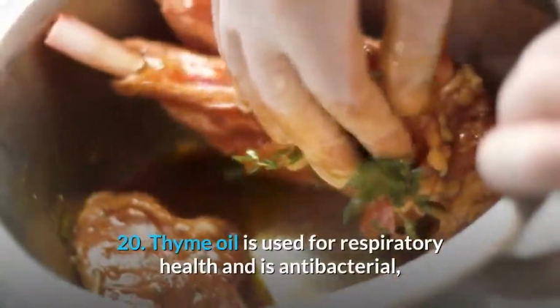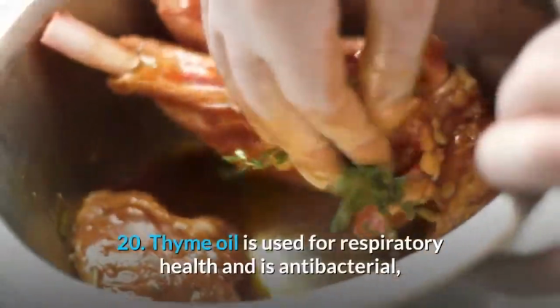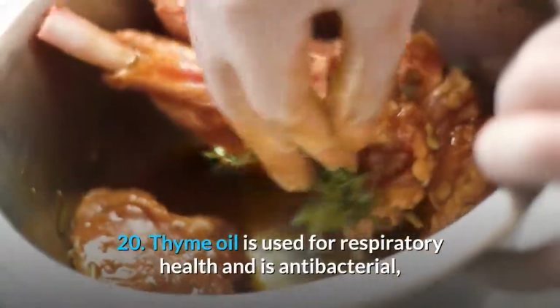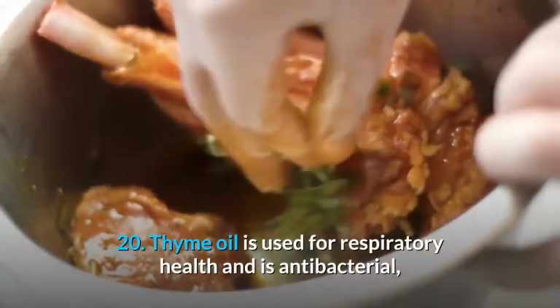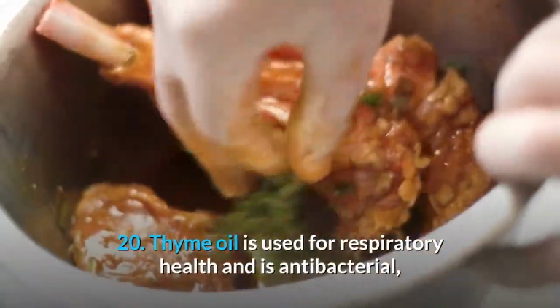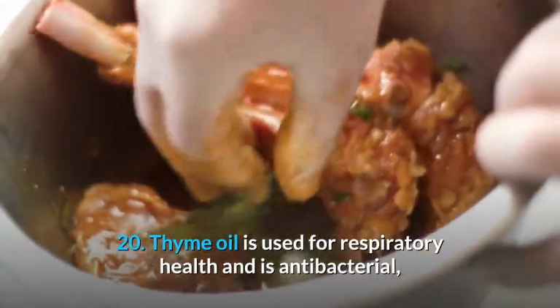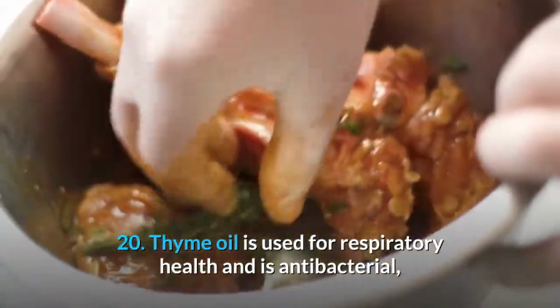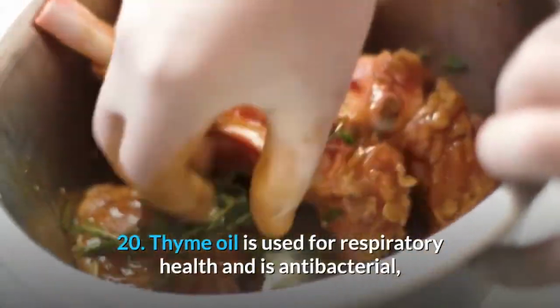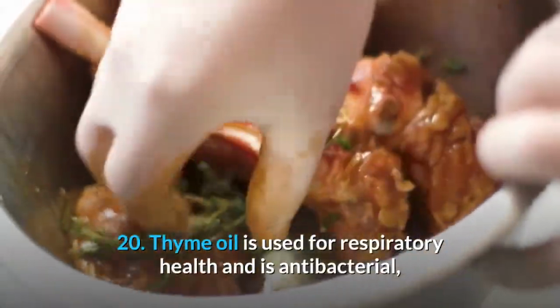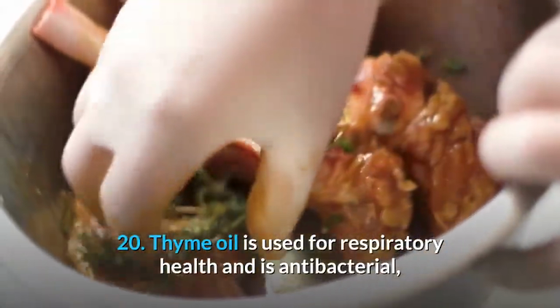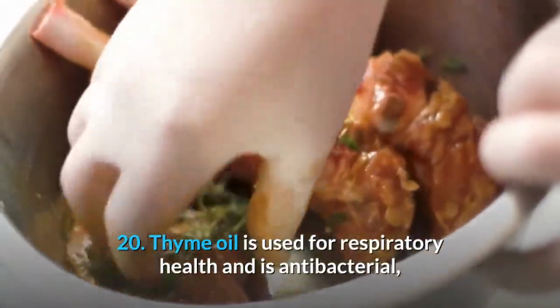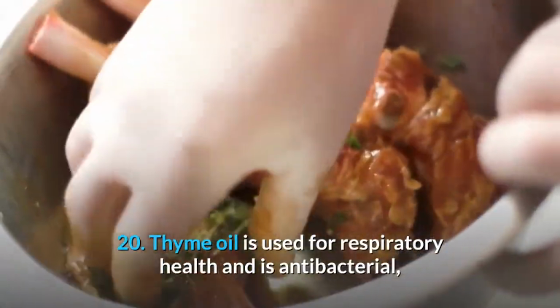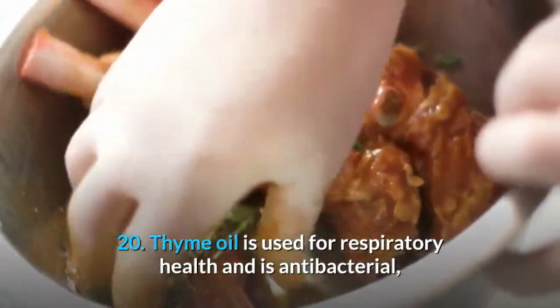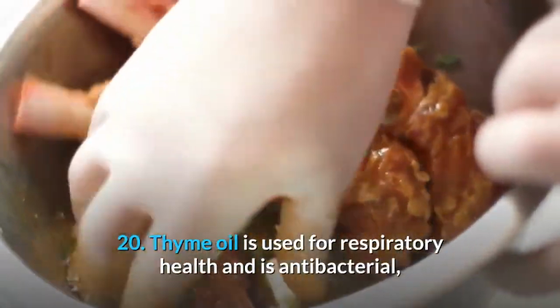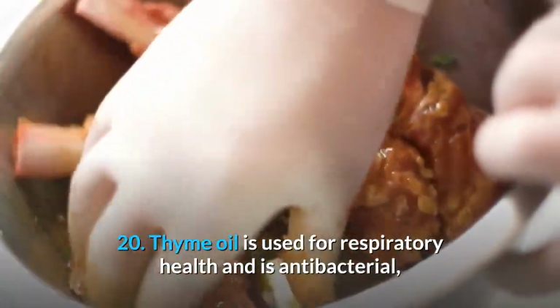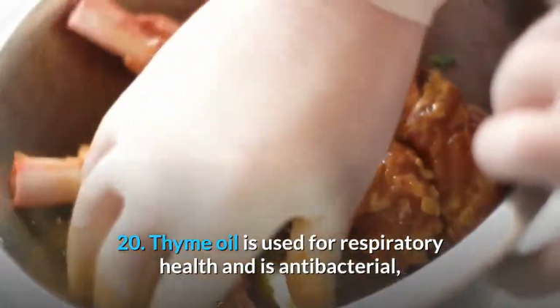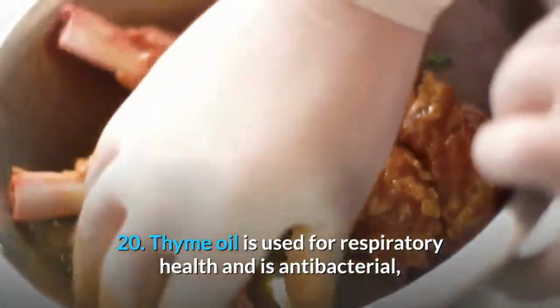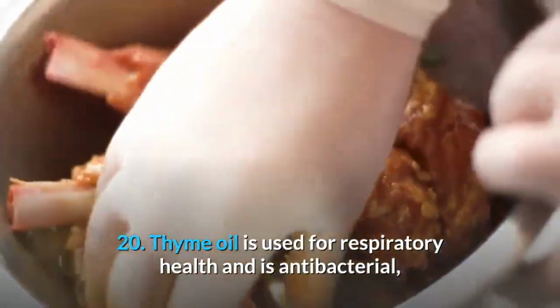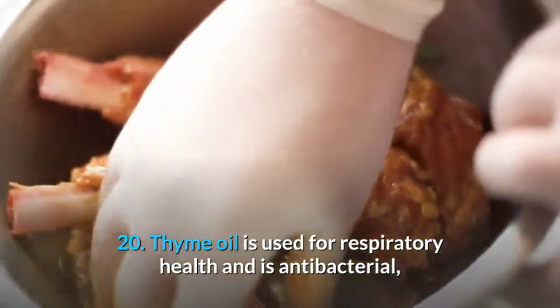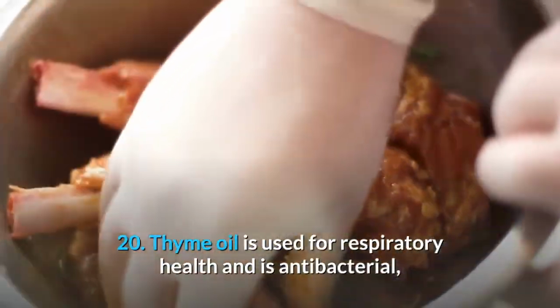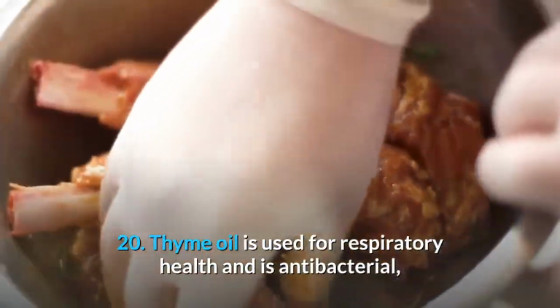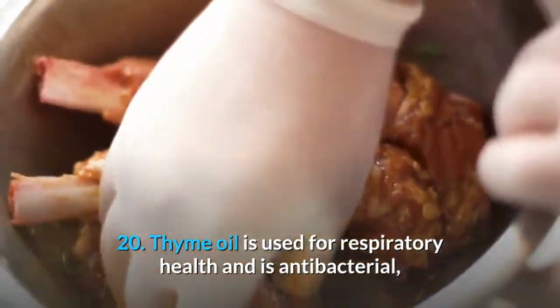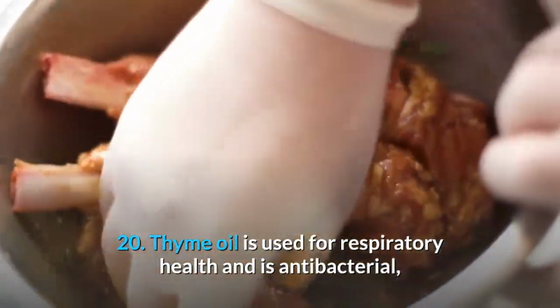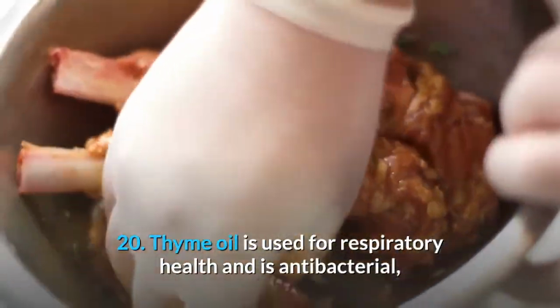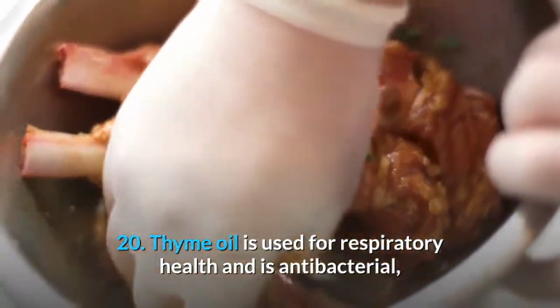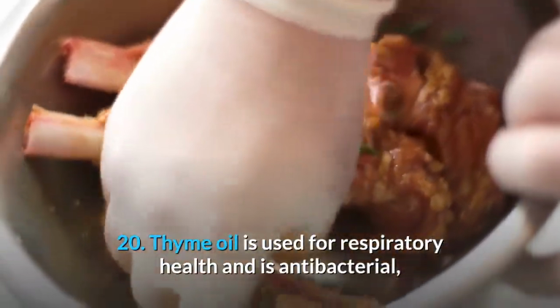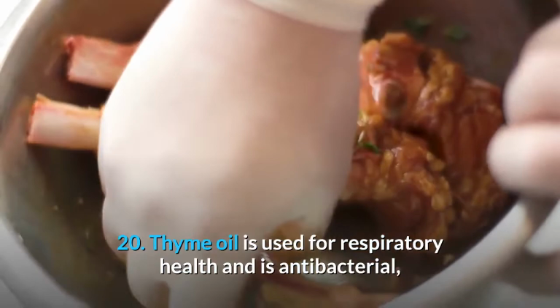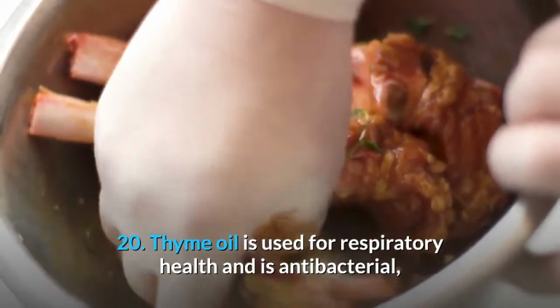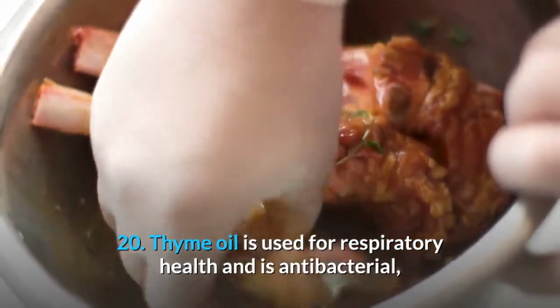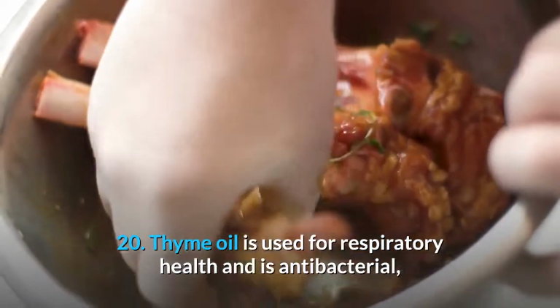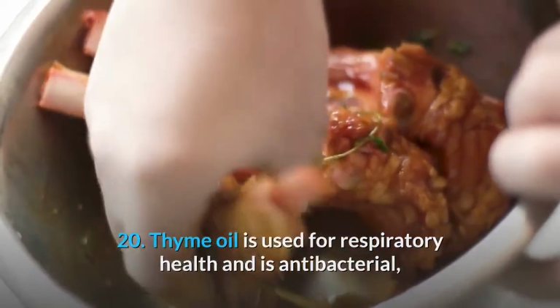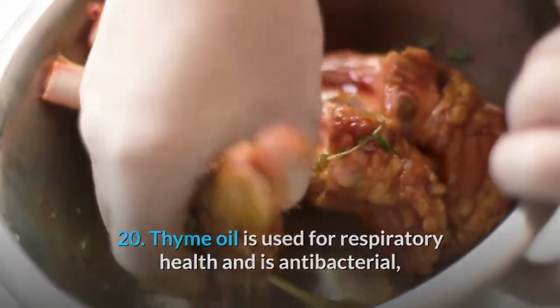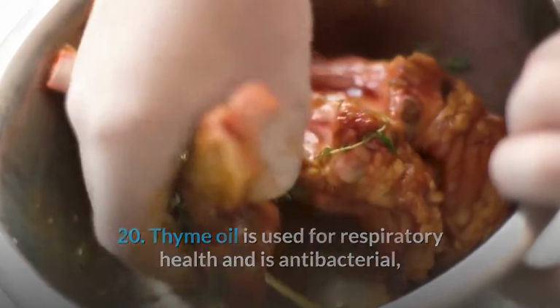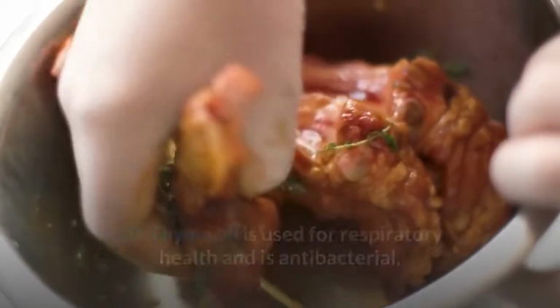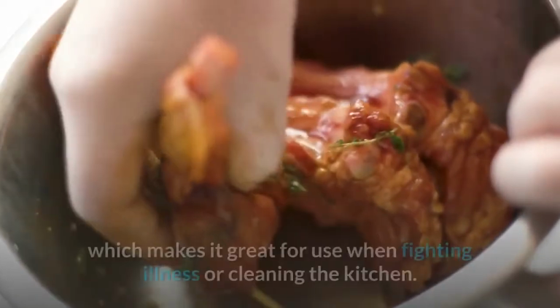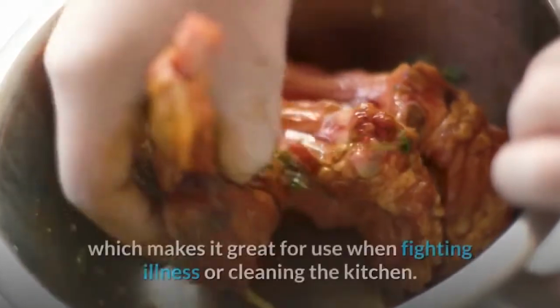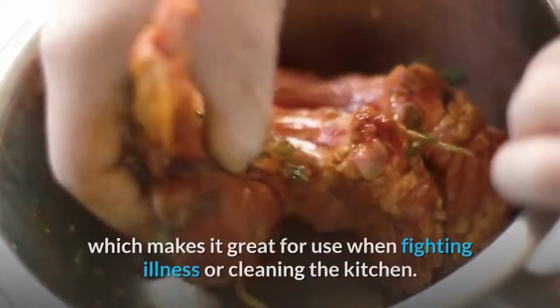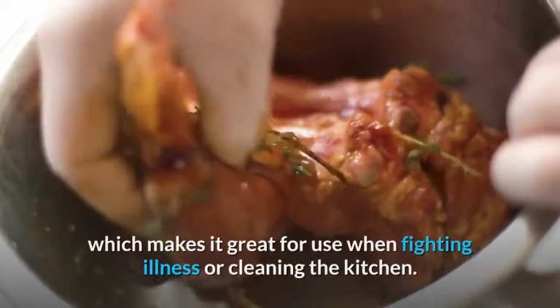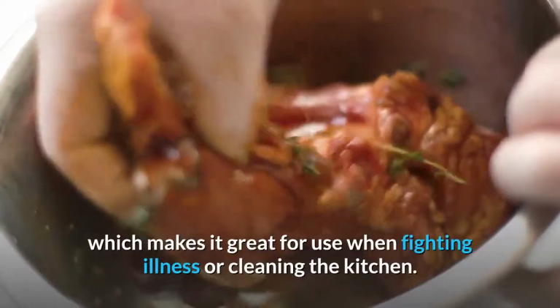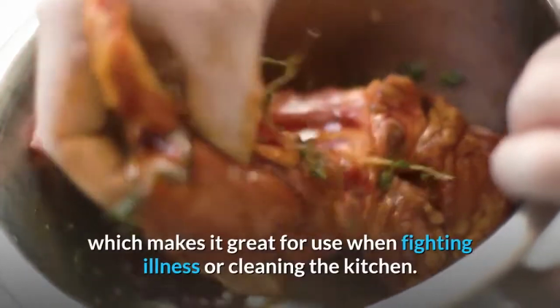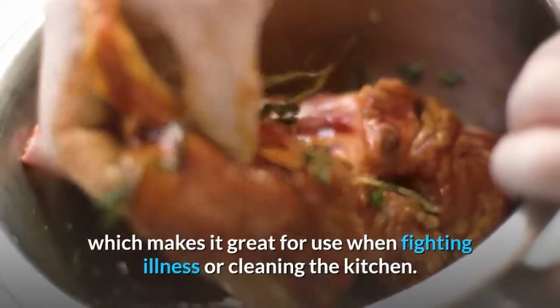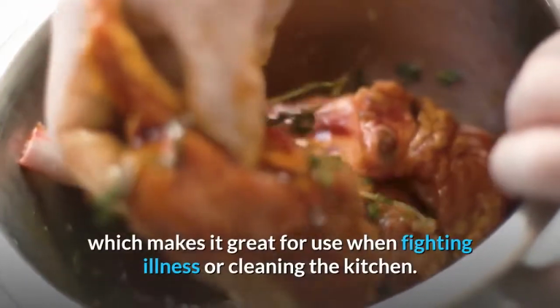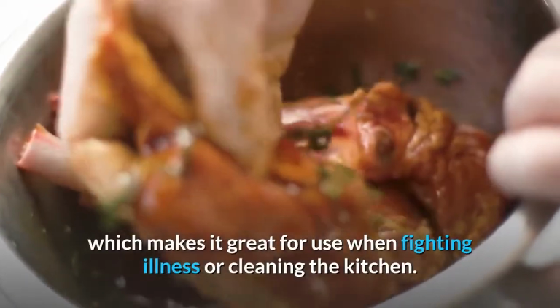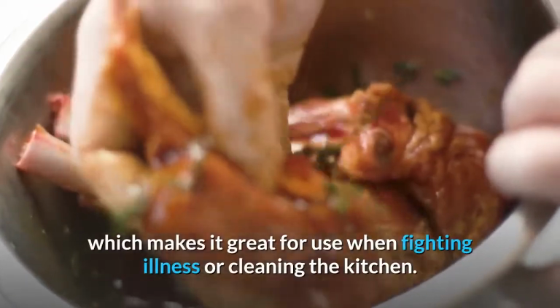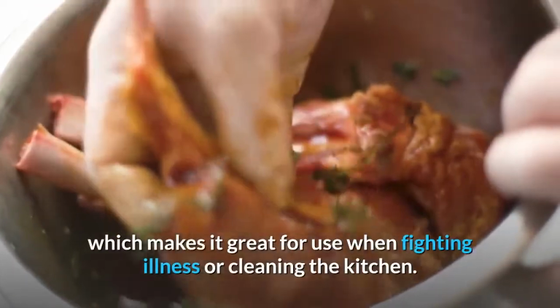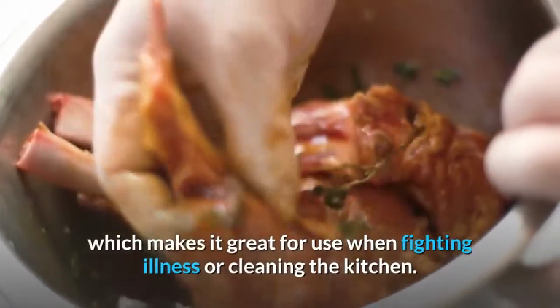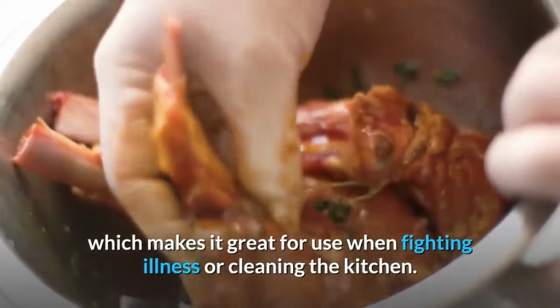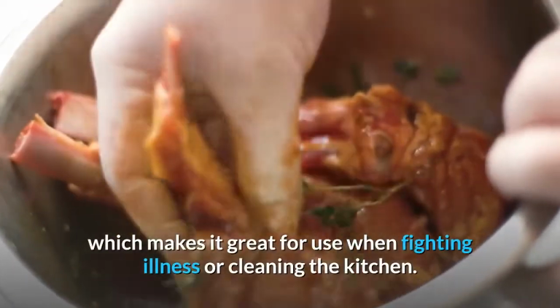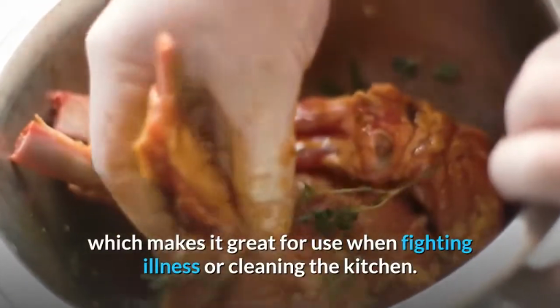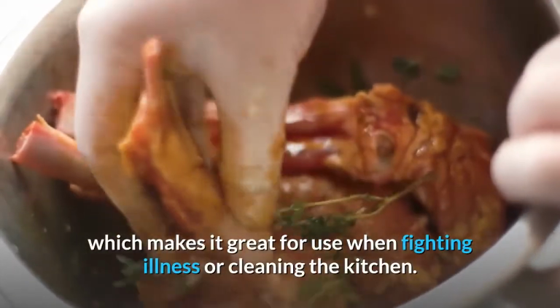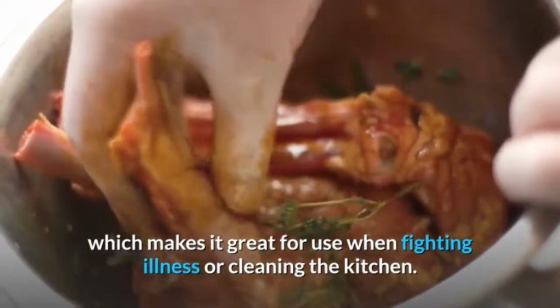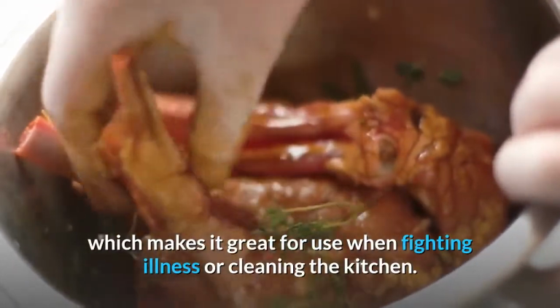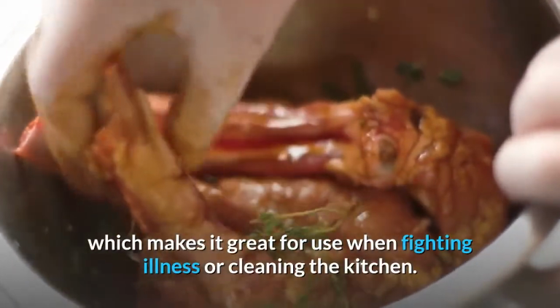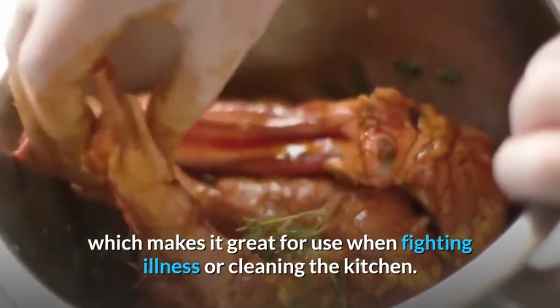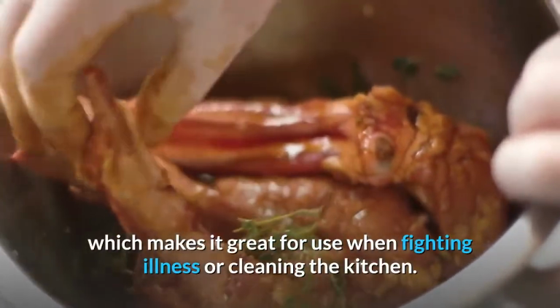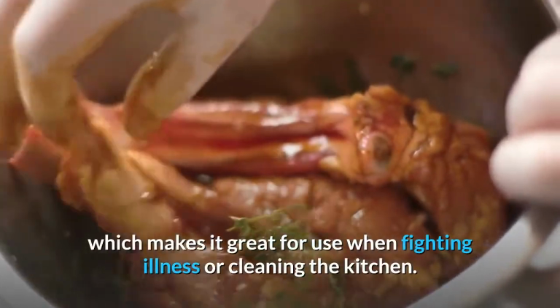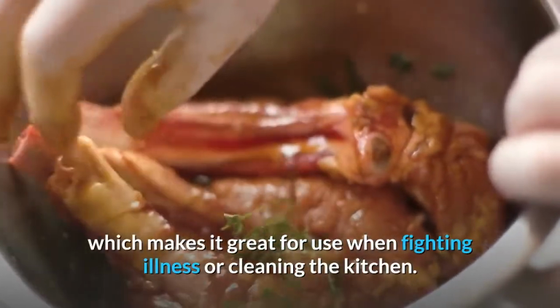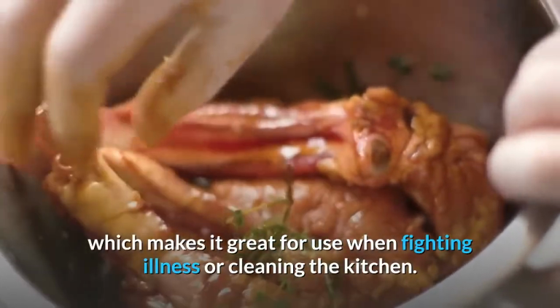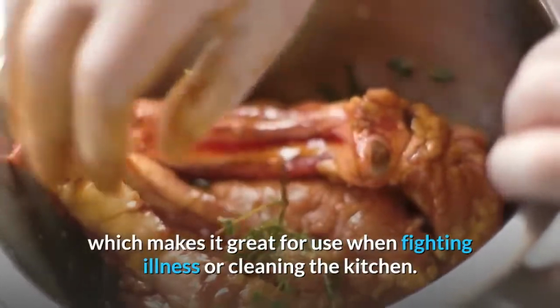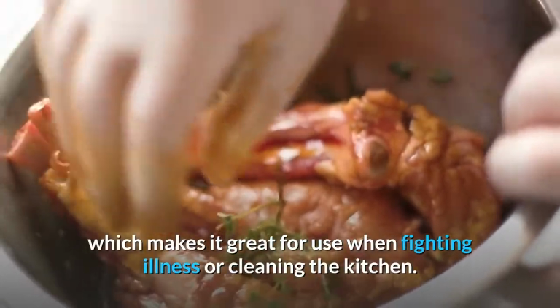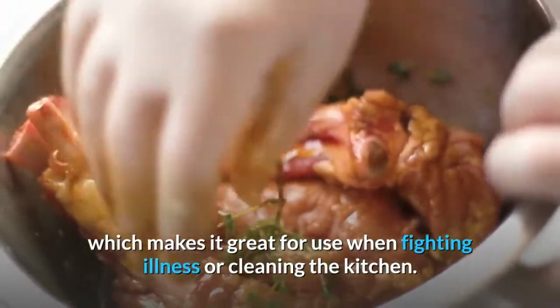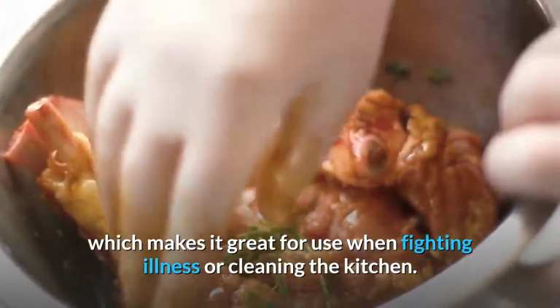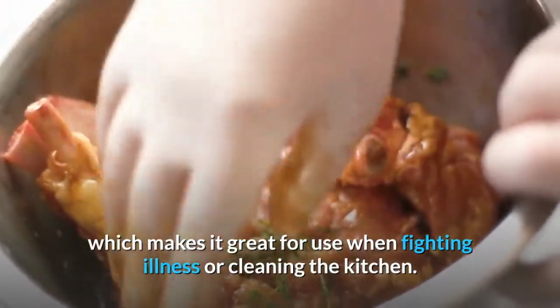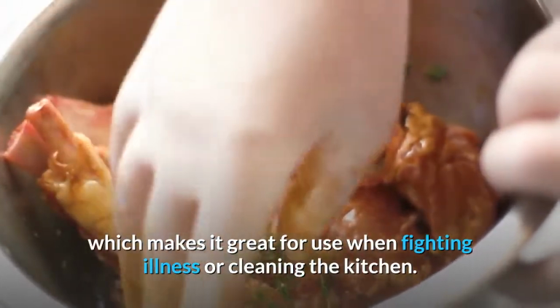Thyme oil is used for respiratory health and is antibacterial, which makes it great for use when fighting illness or cleaning the kitchen.